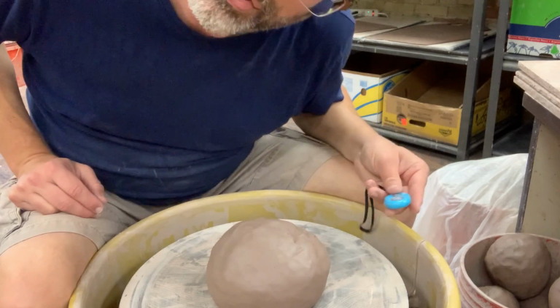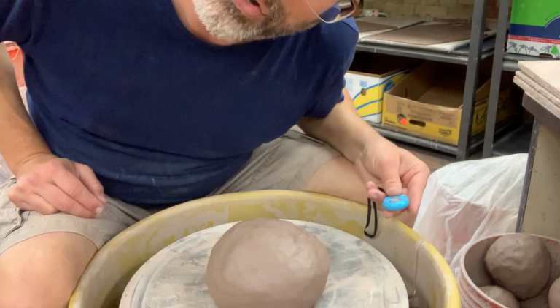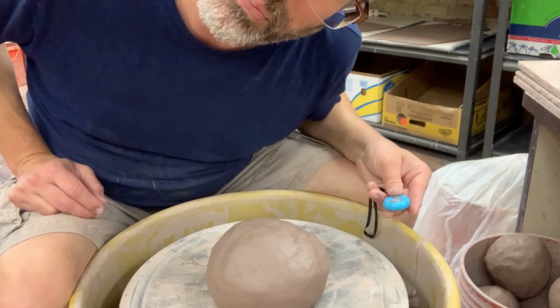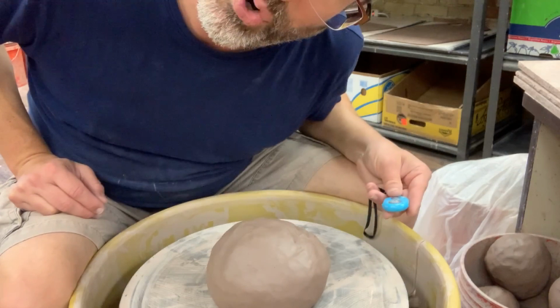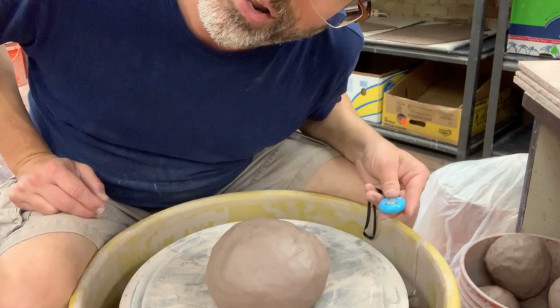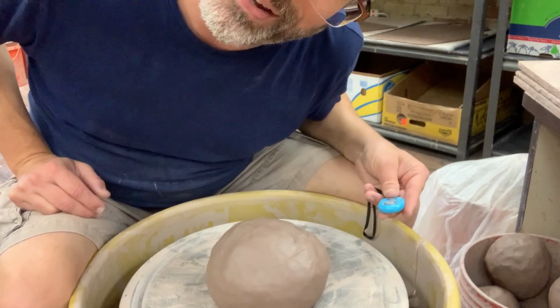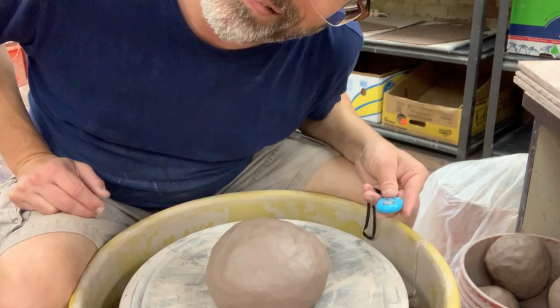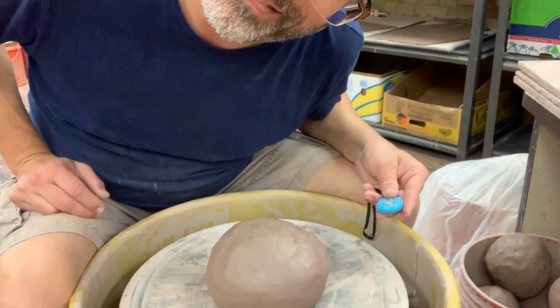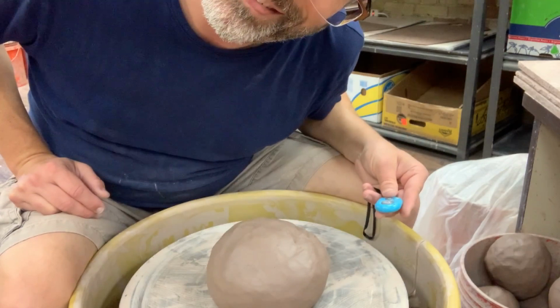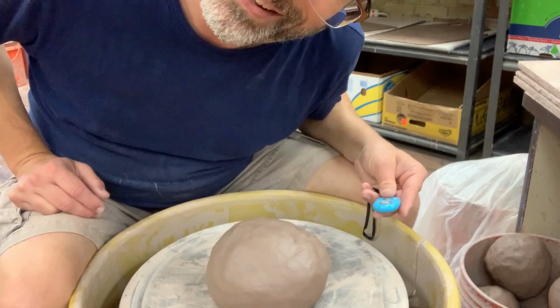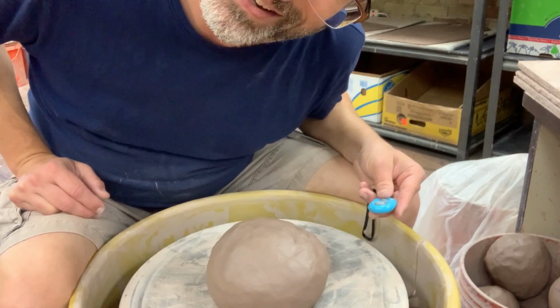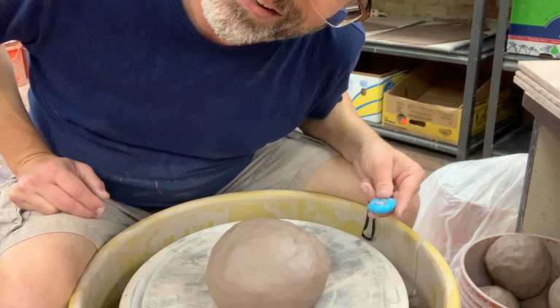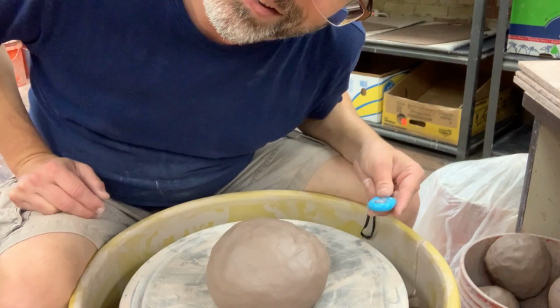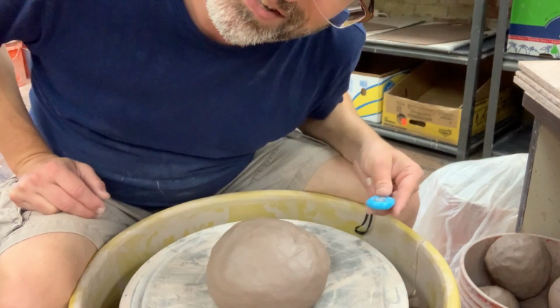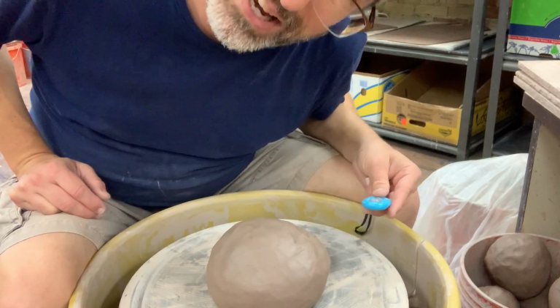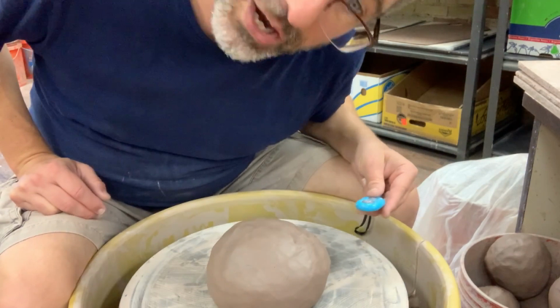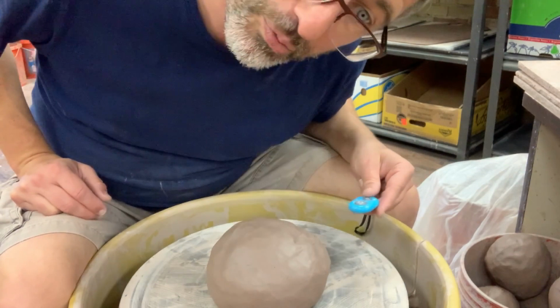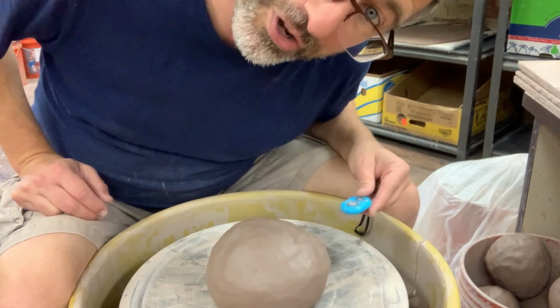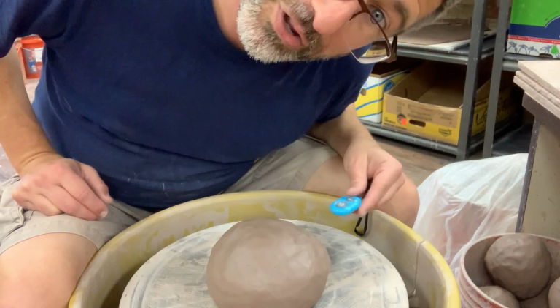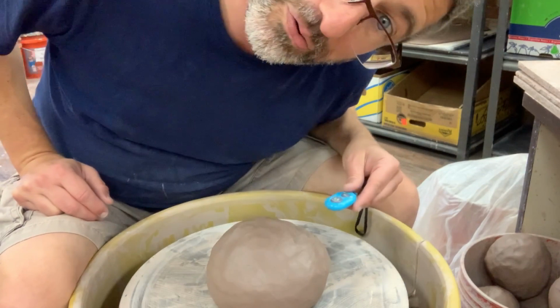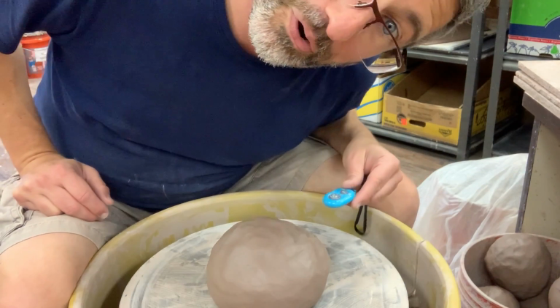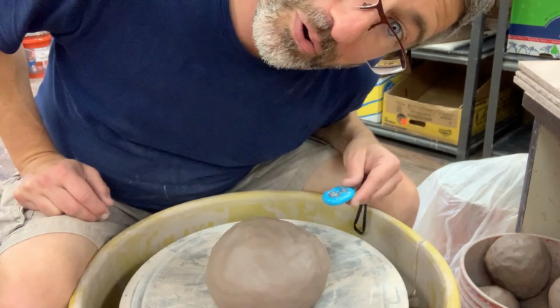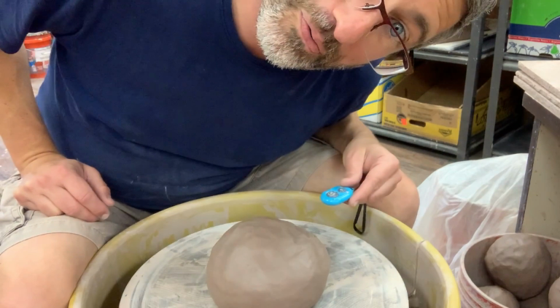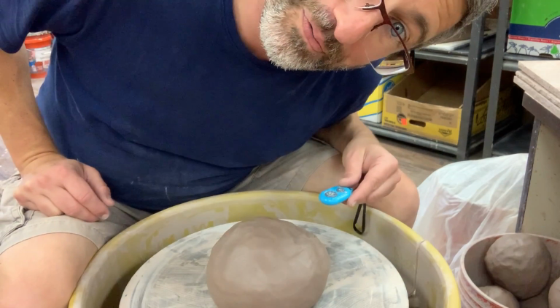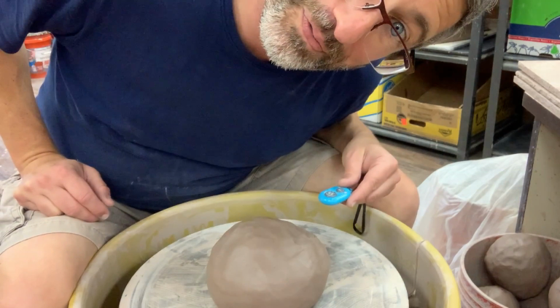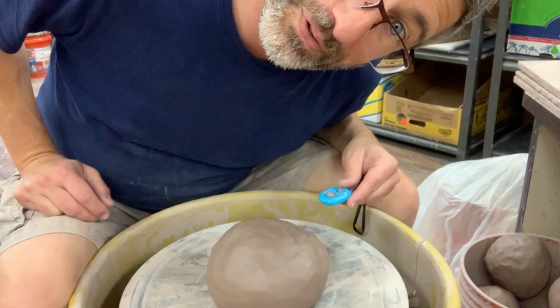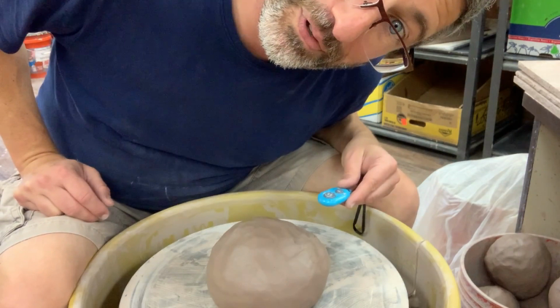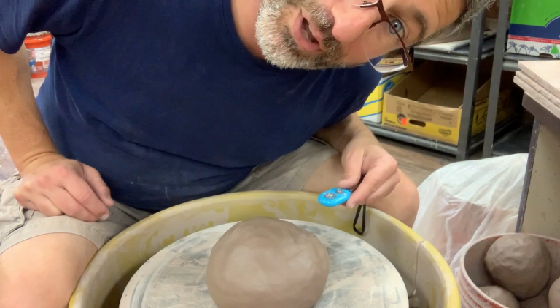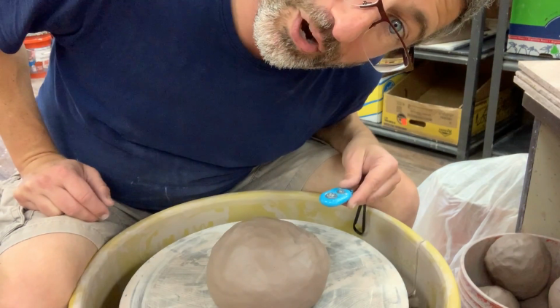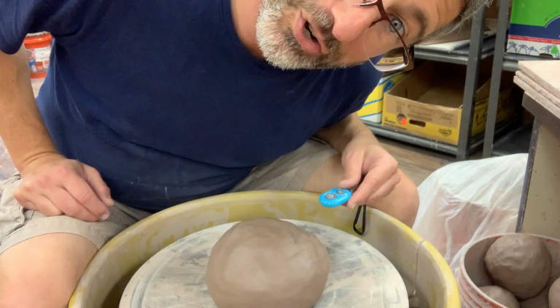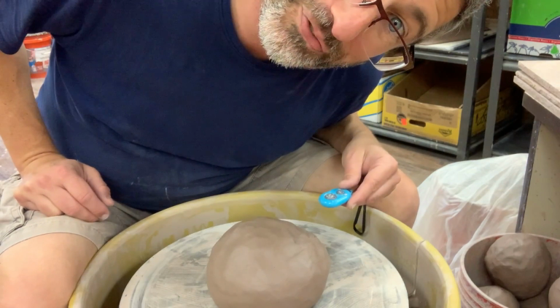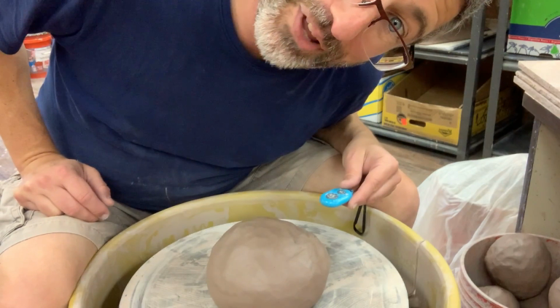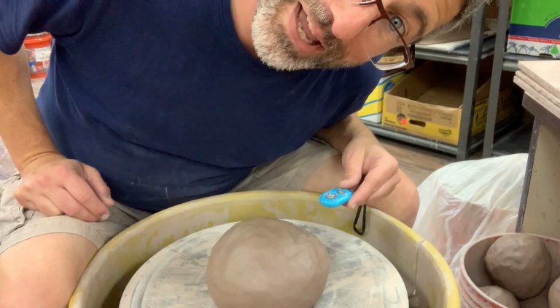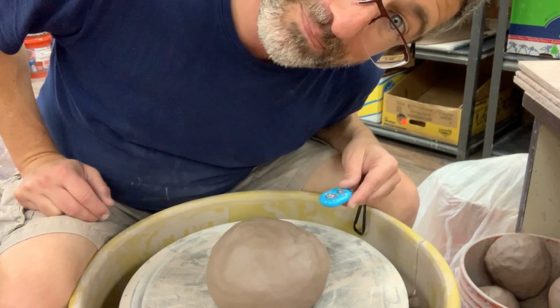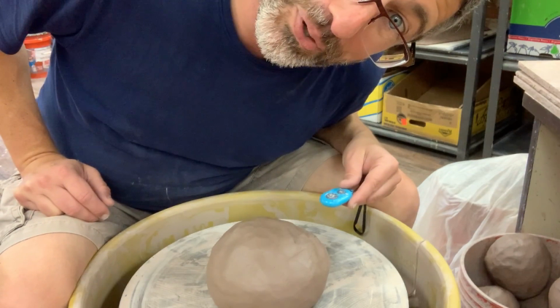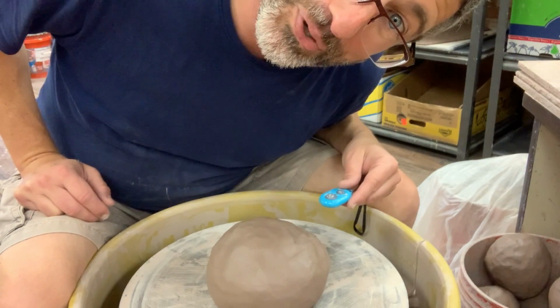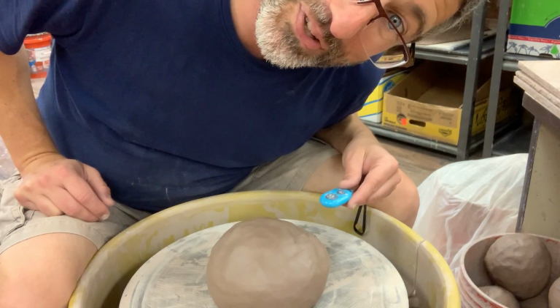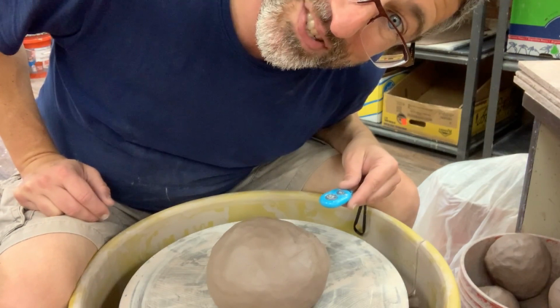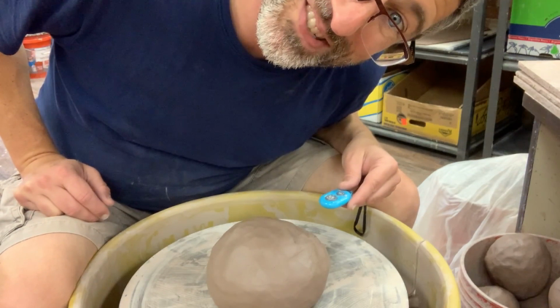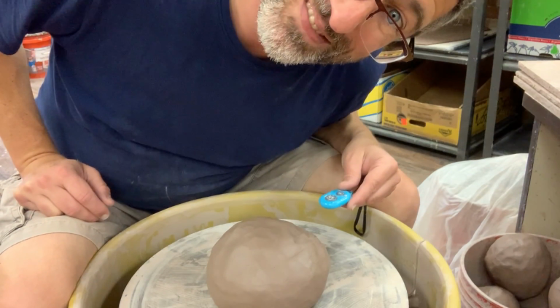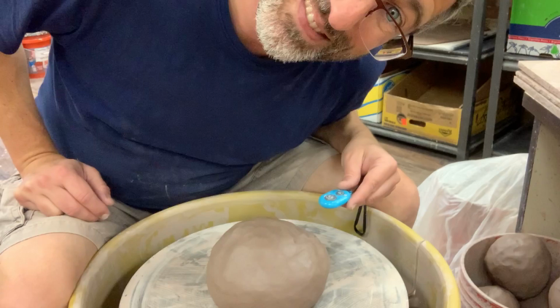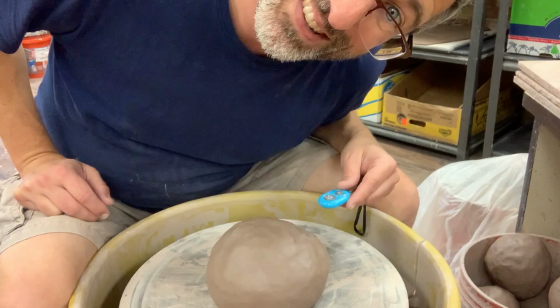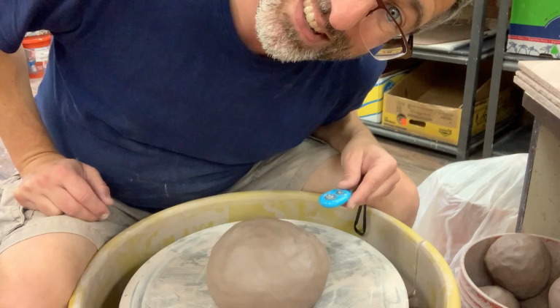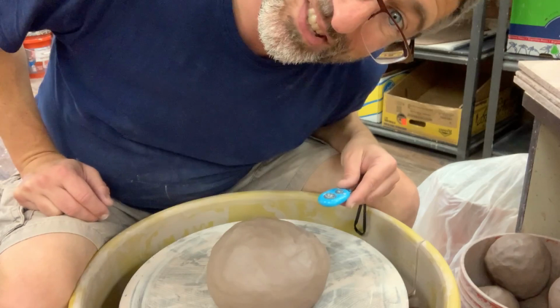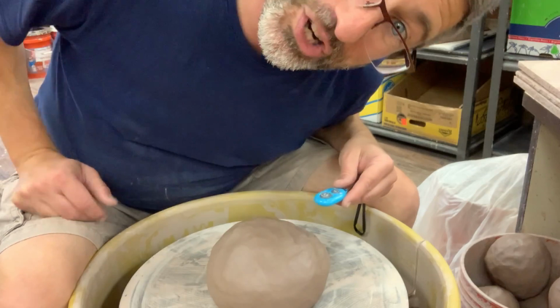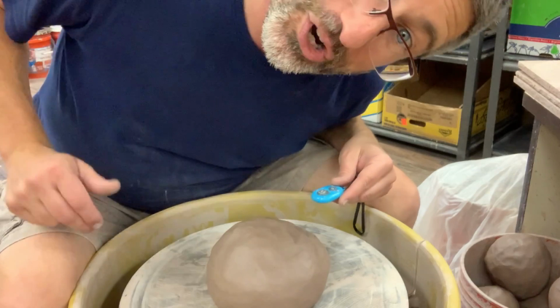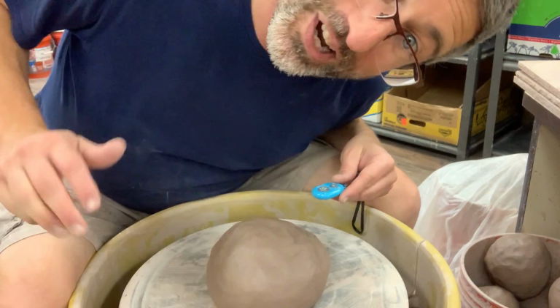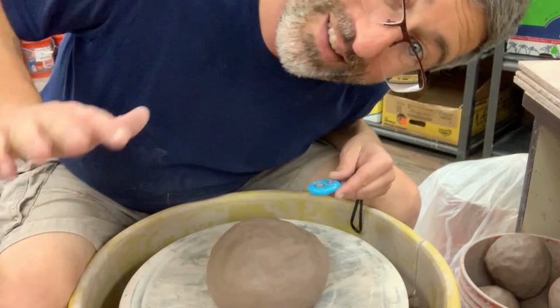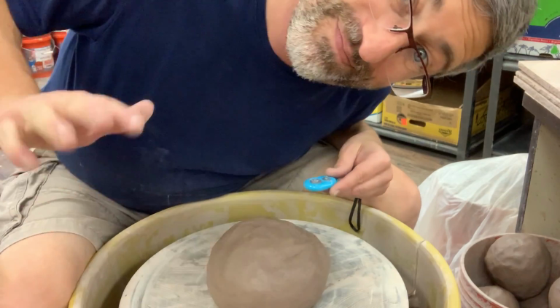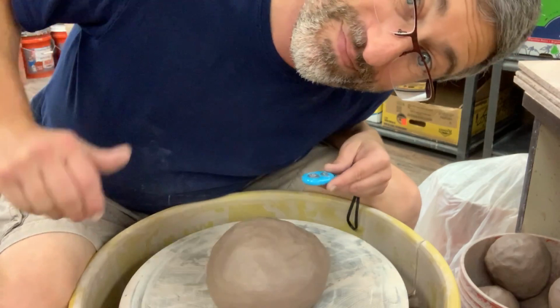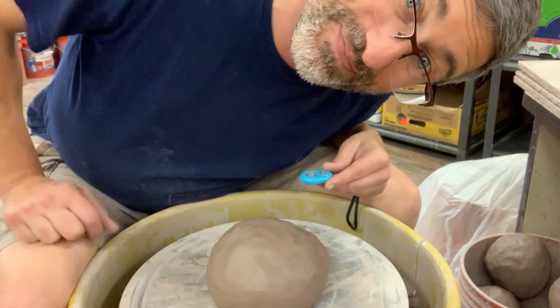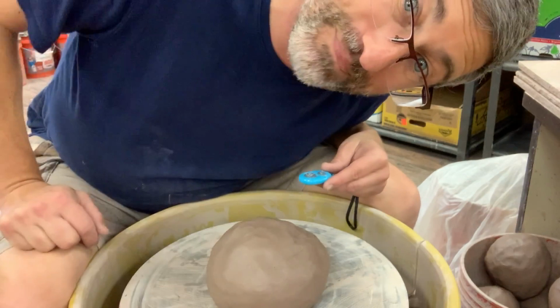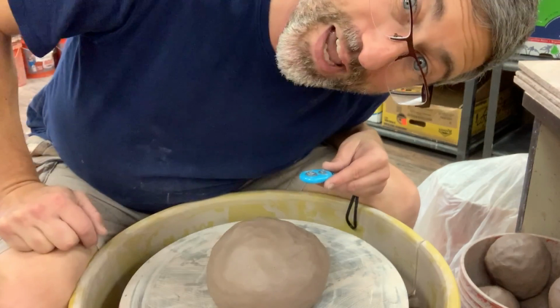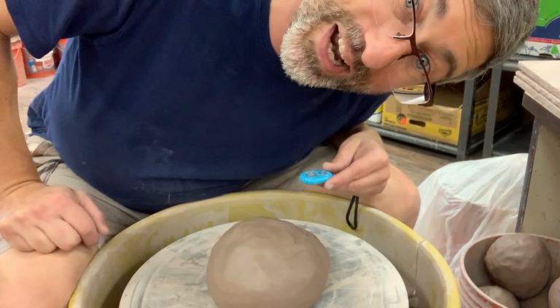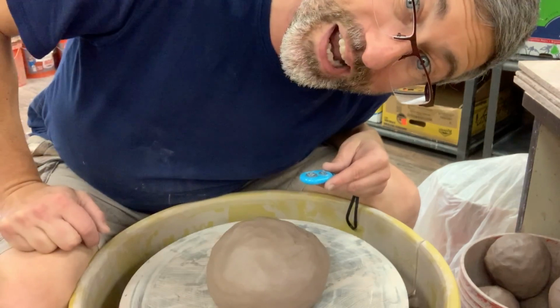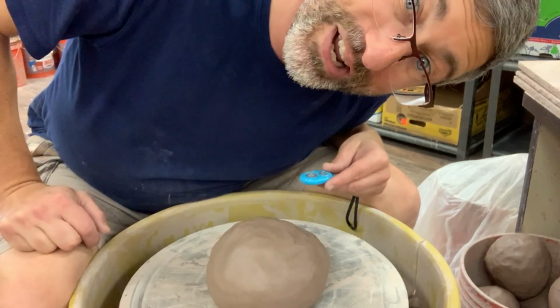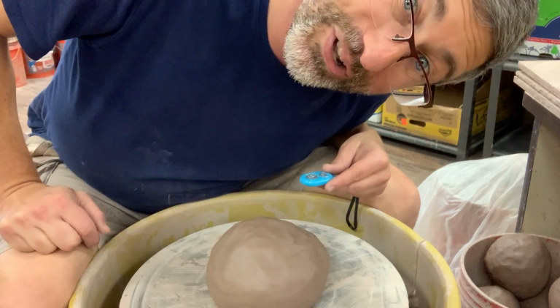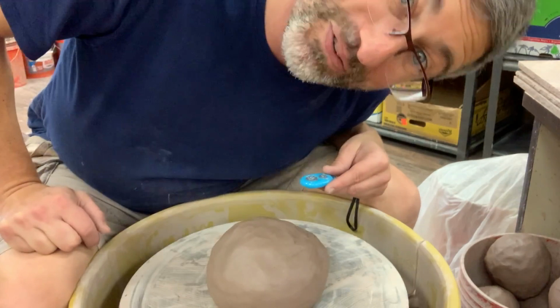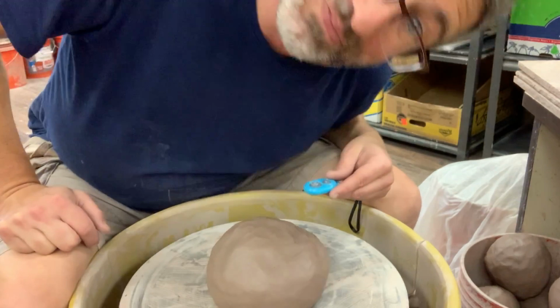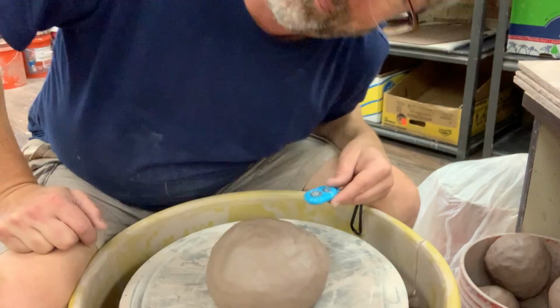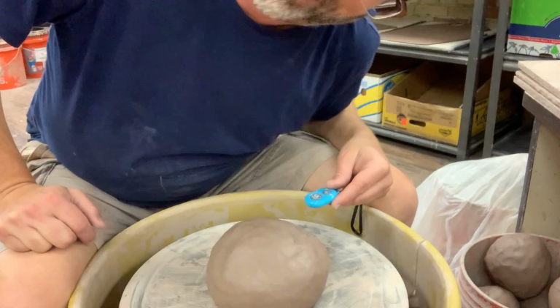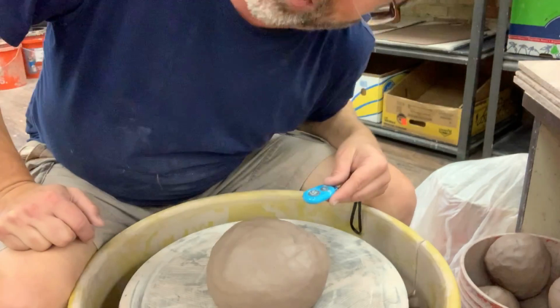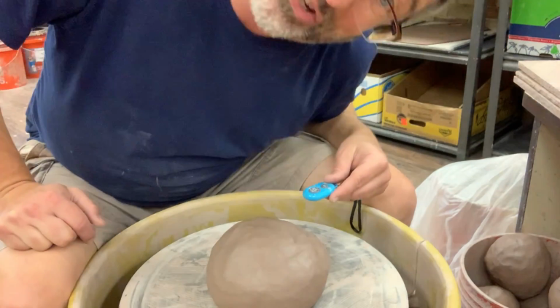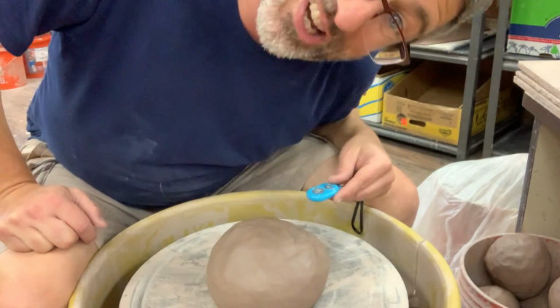Good morning. Today we're going to throw large flat bowls. Sorry, bad angle, apologize.